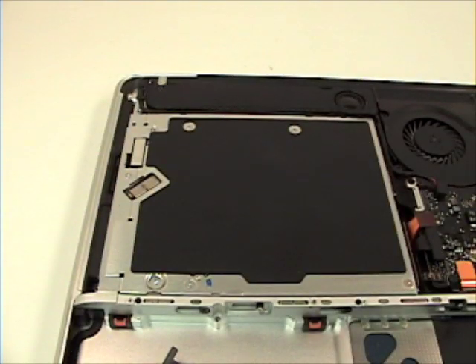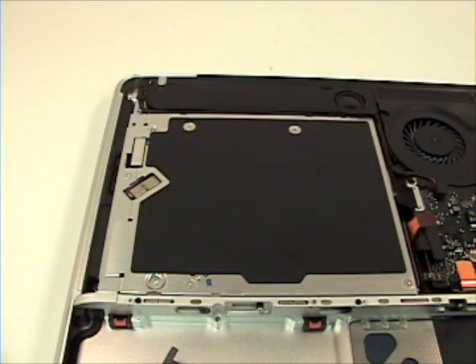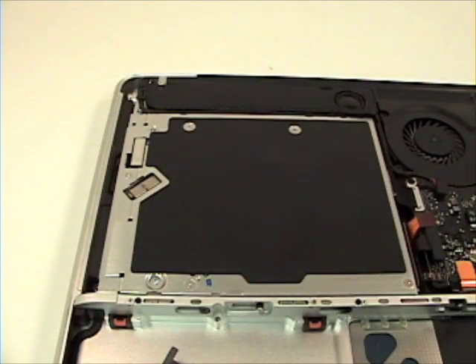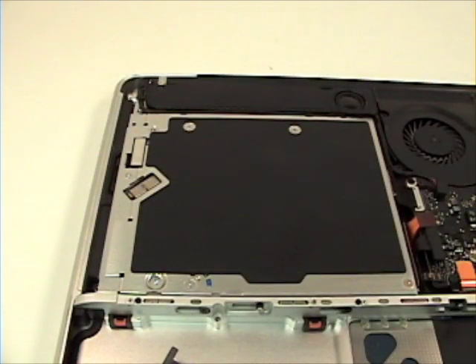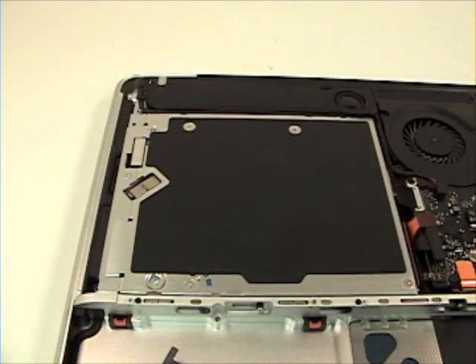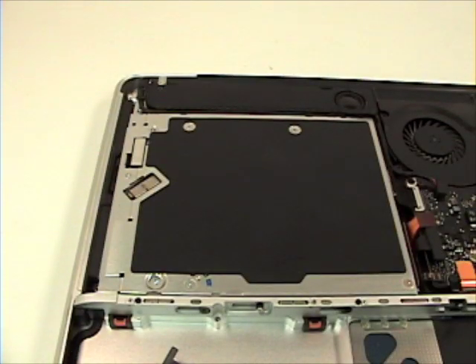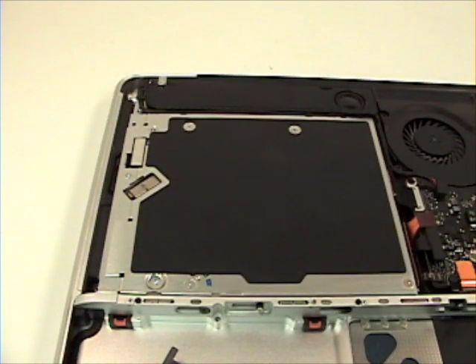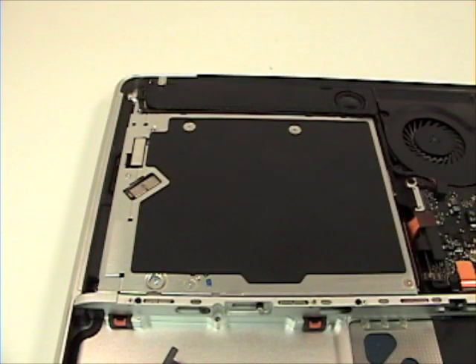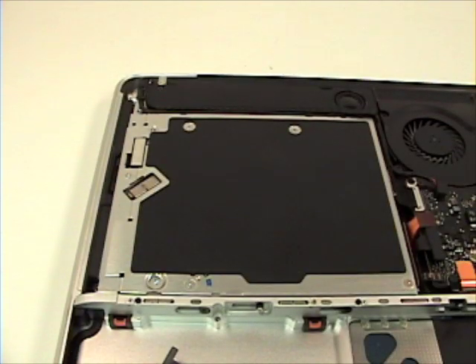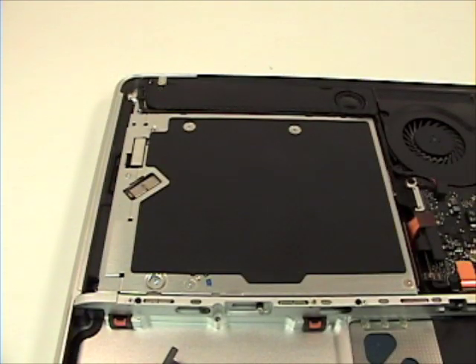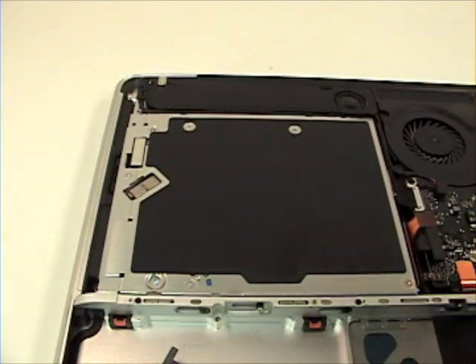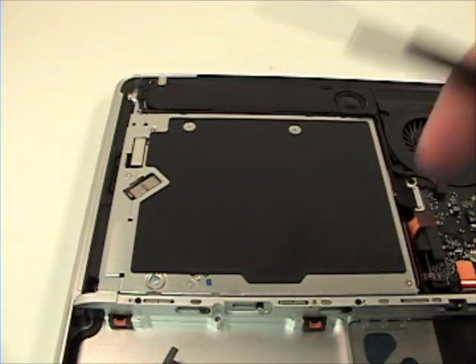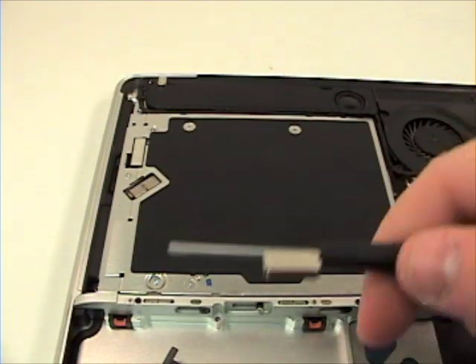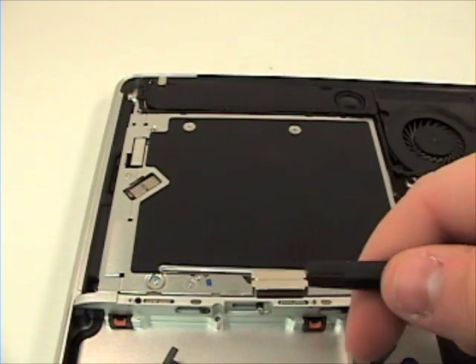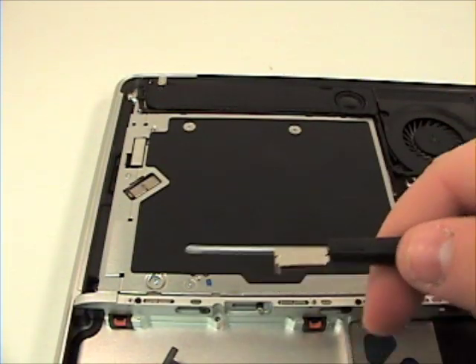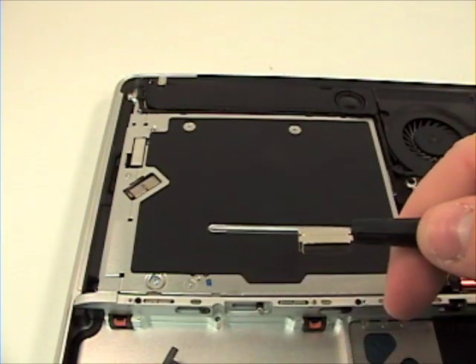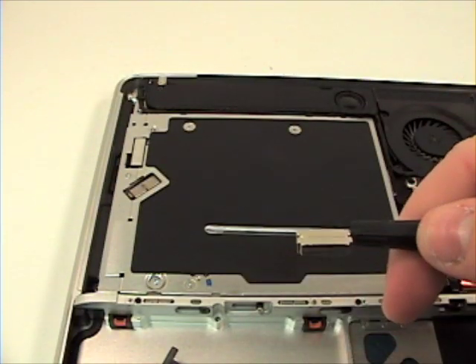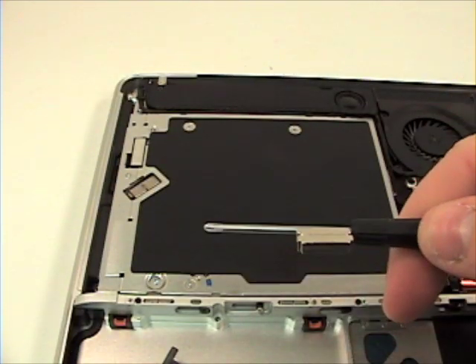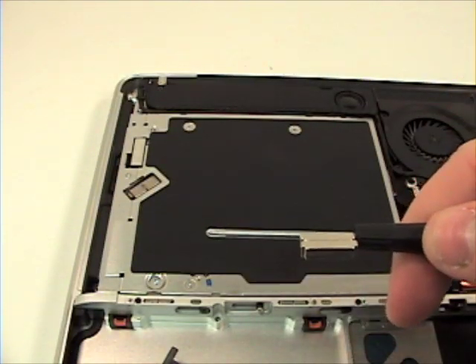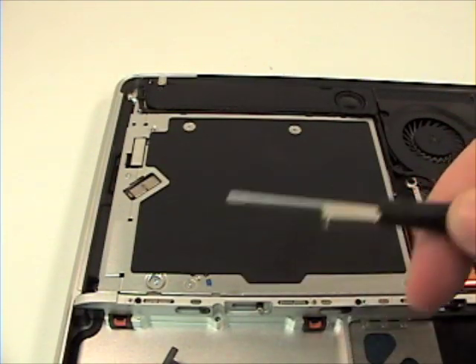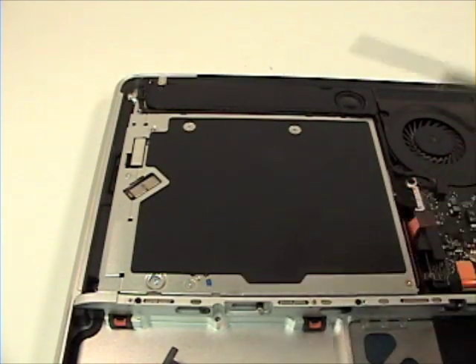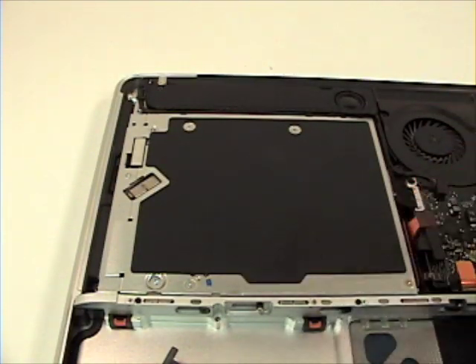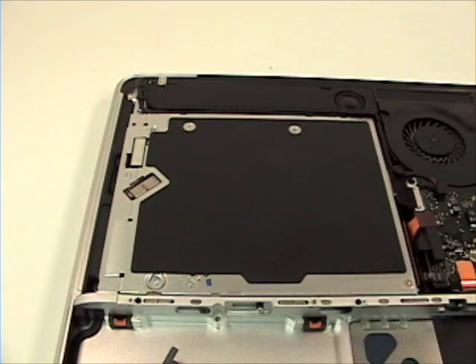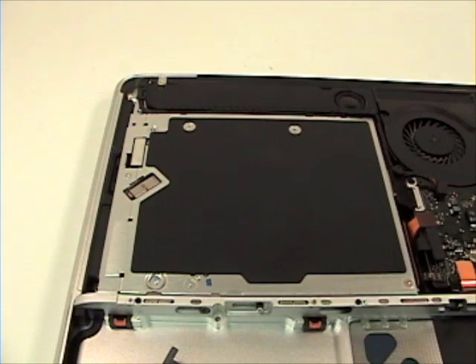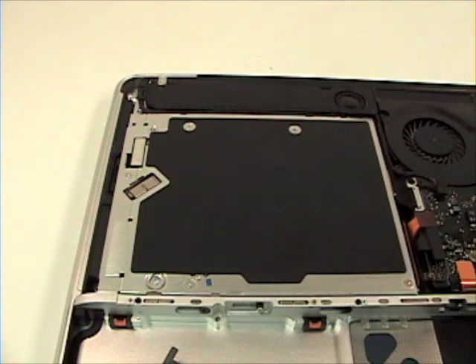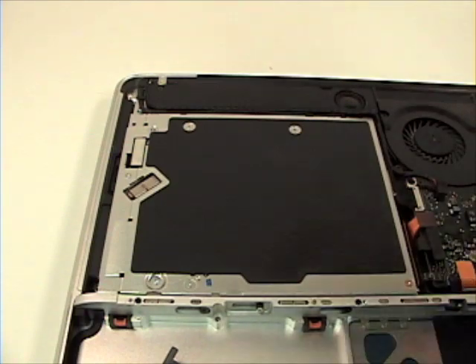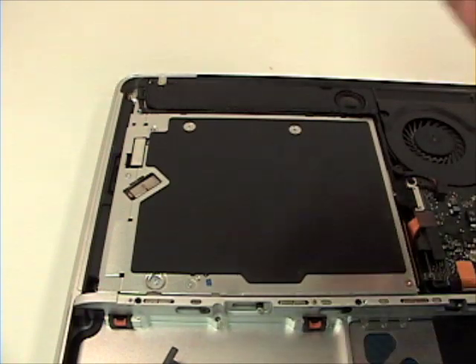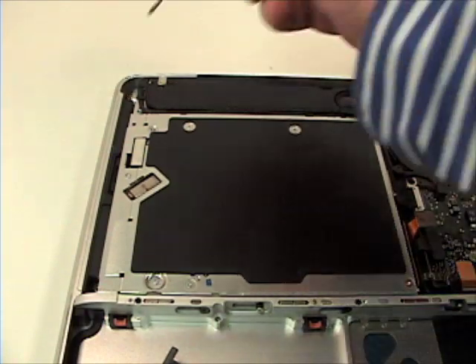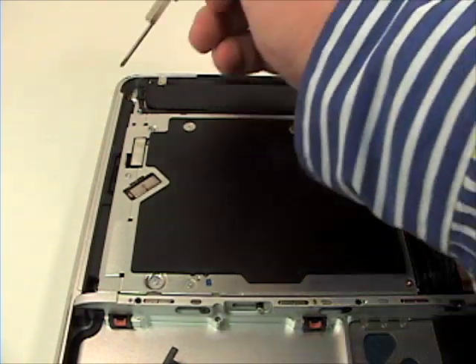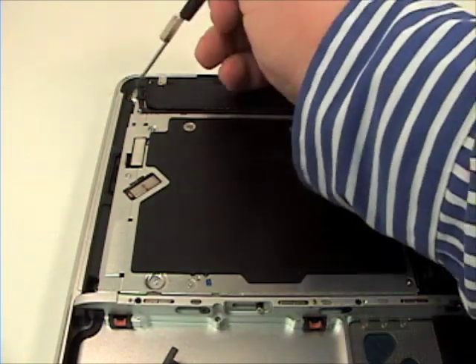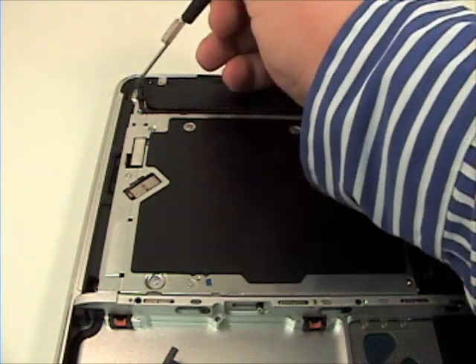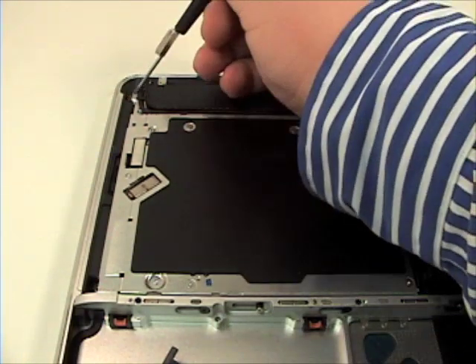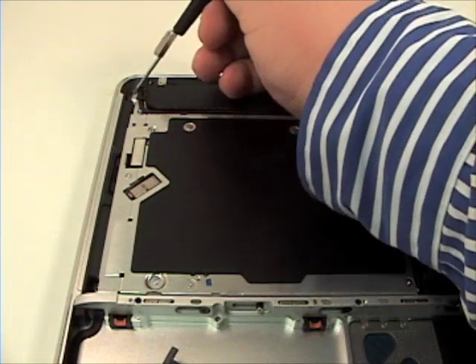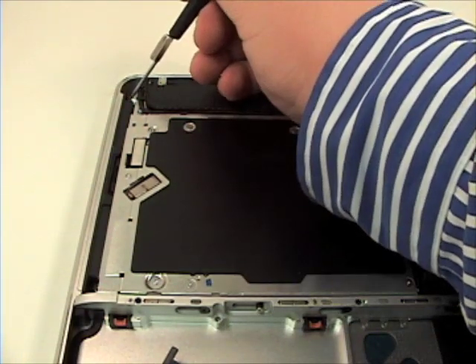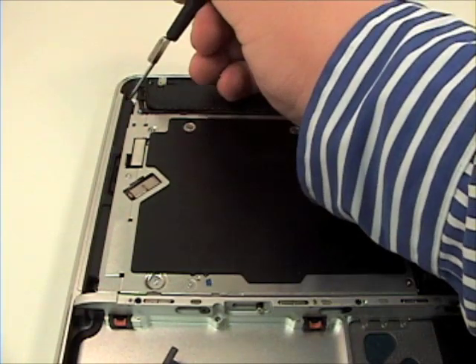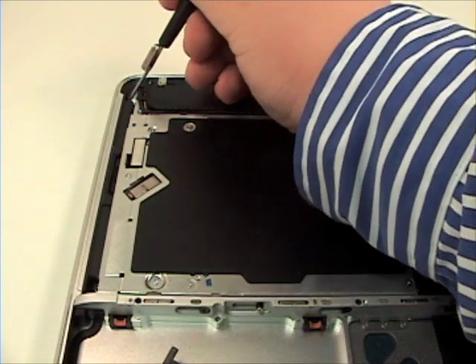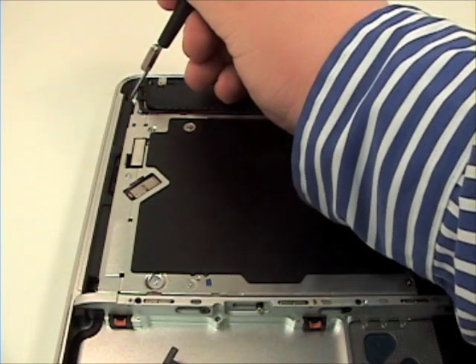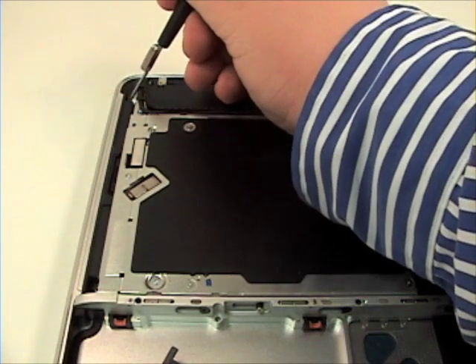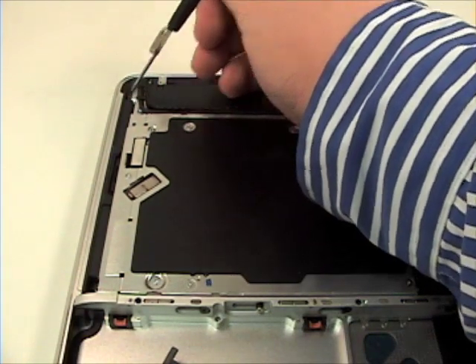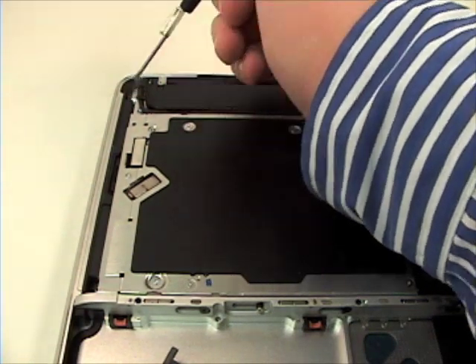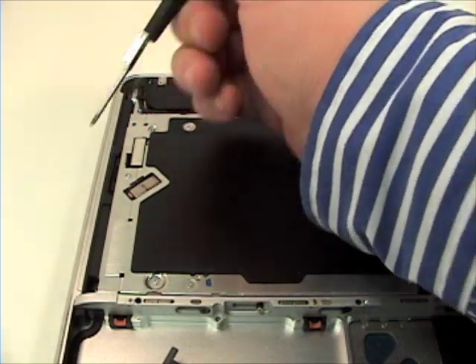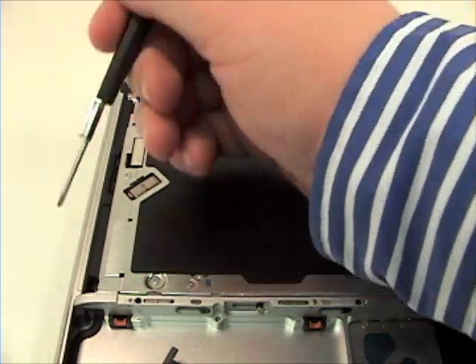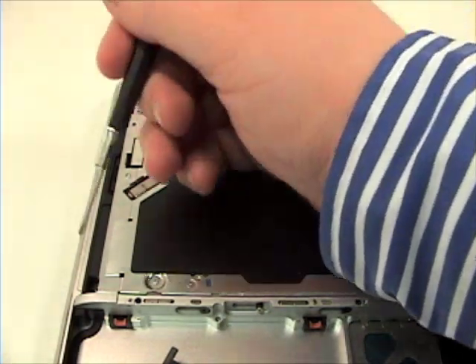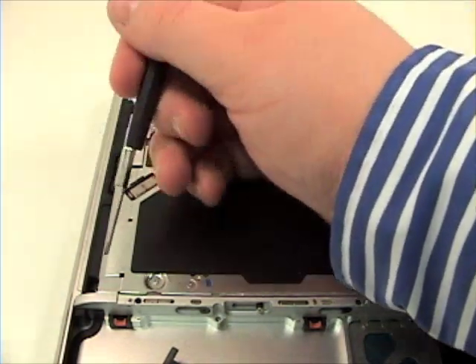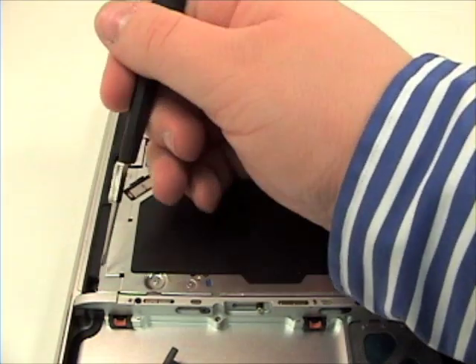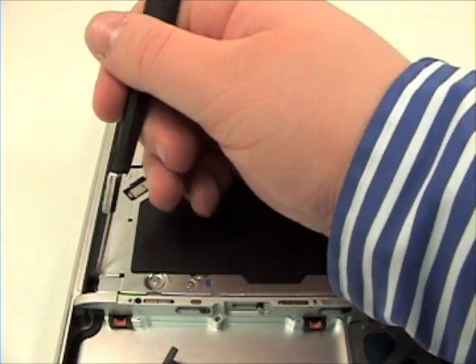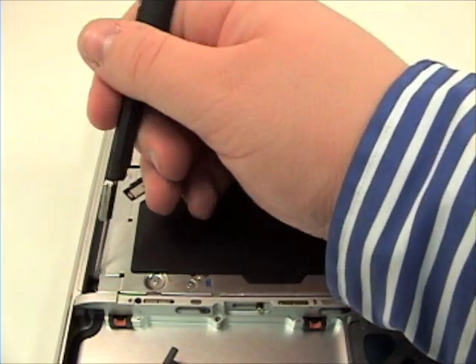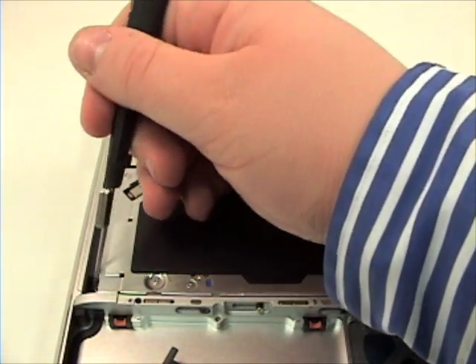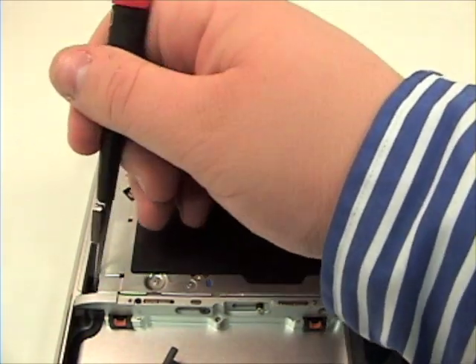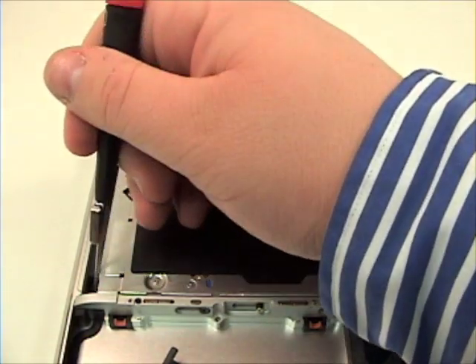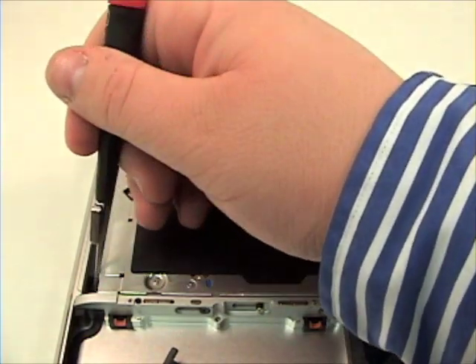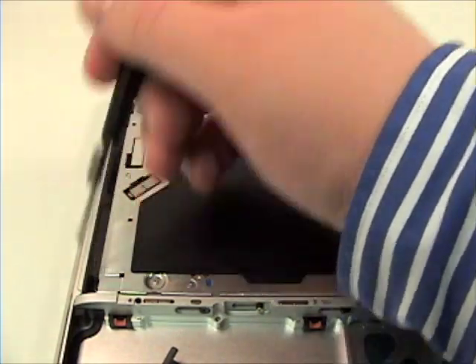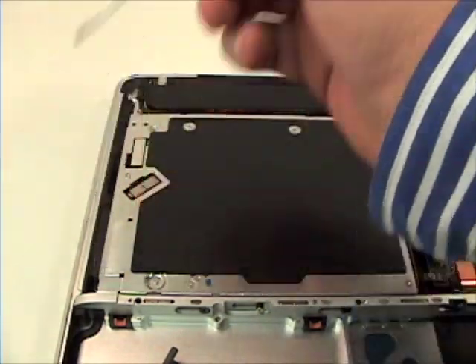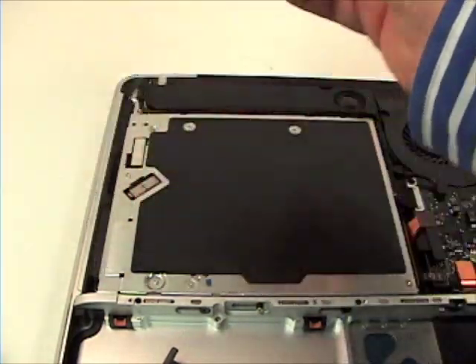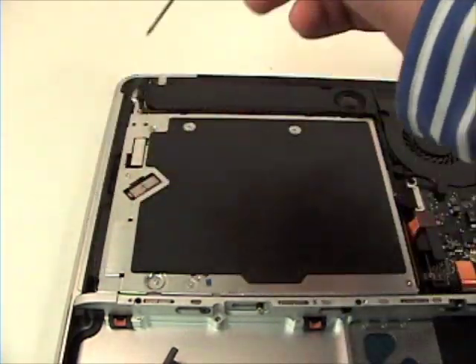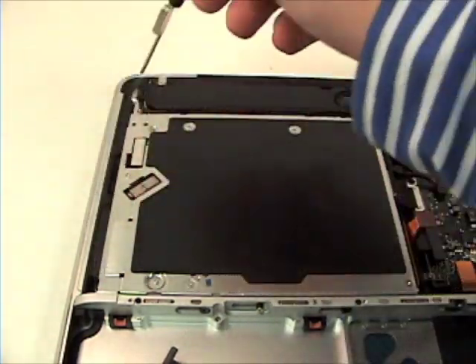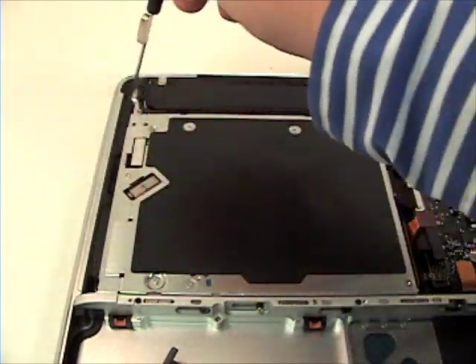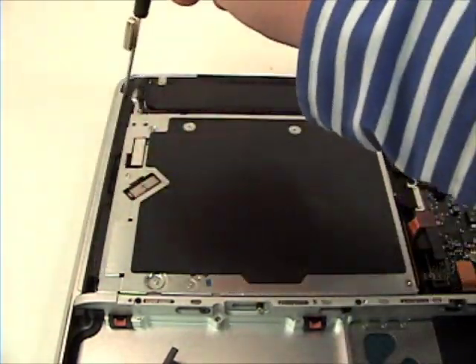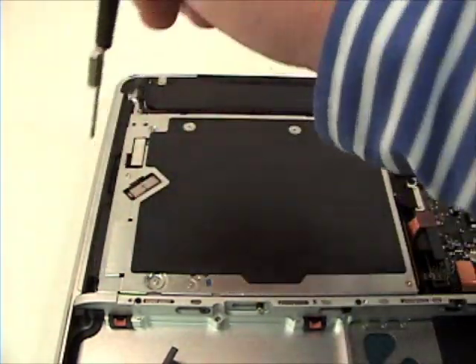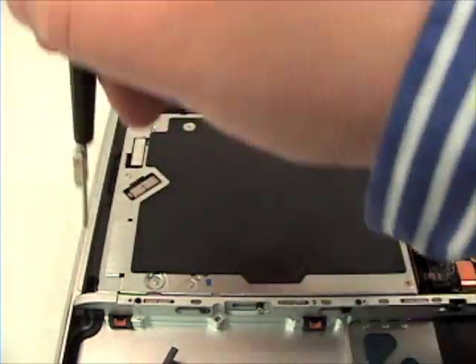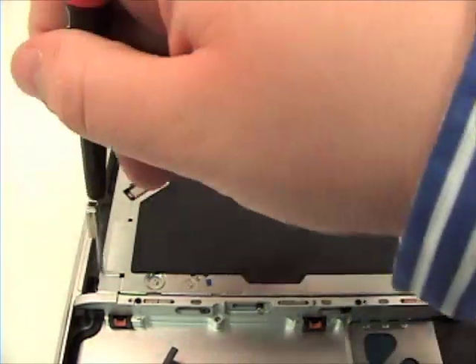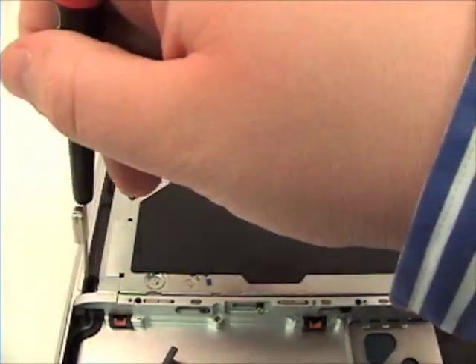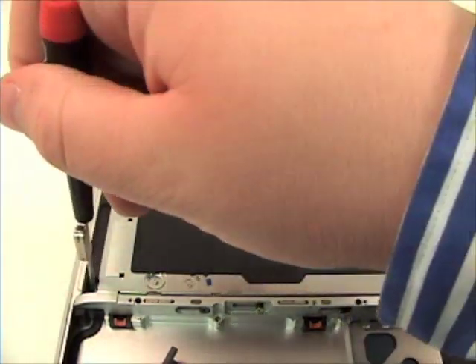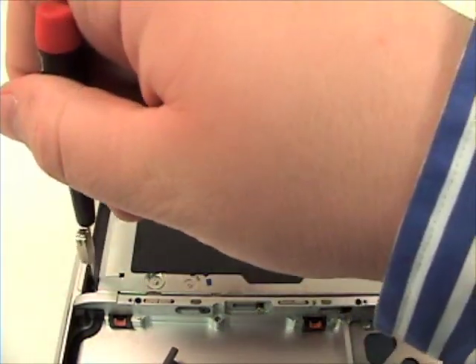Once that's removed, now remove the two Phillips head screws from the outer edge of the super drive.